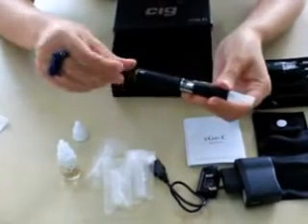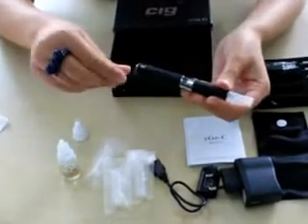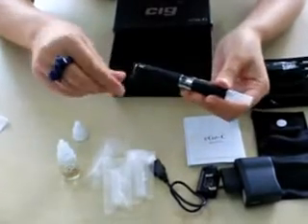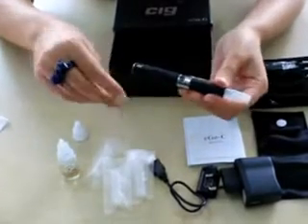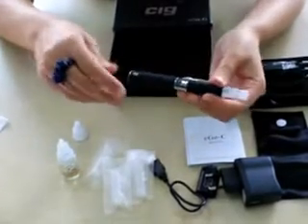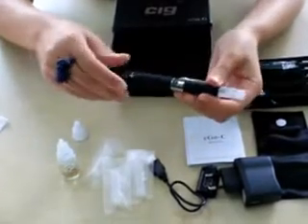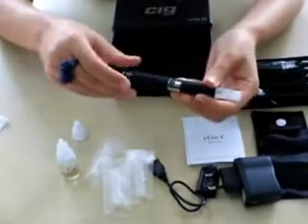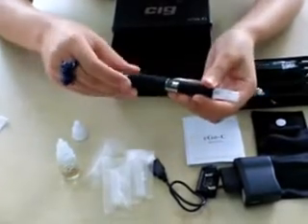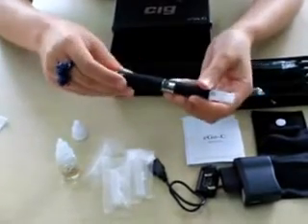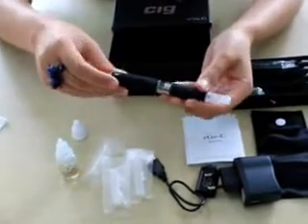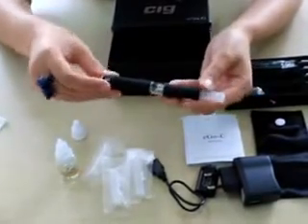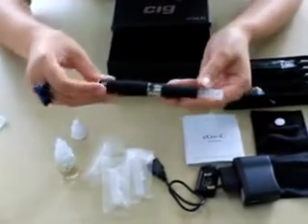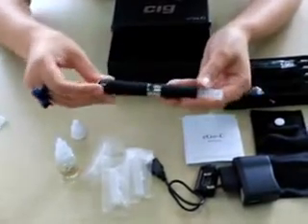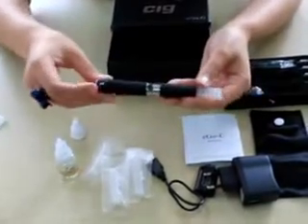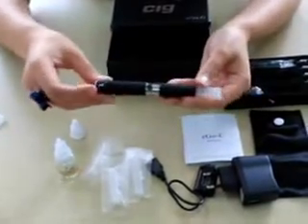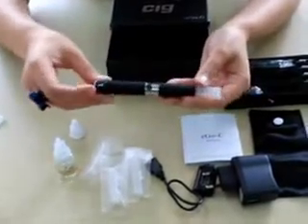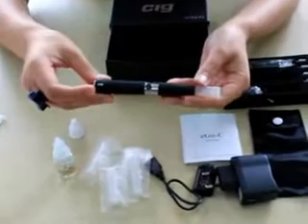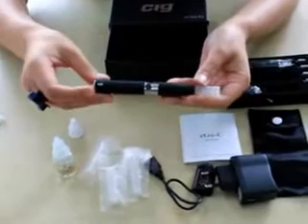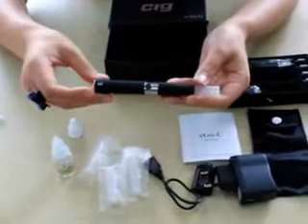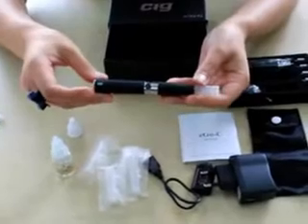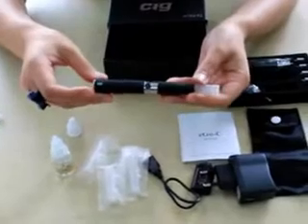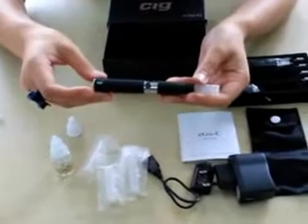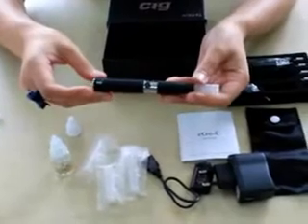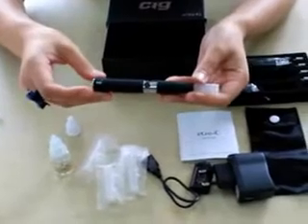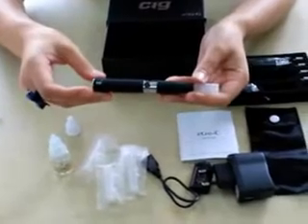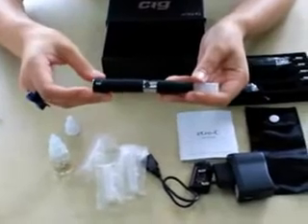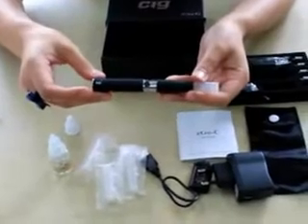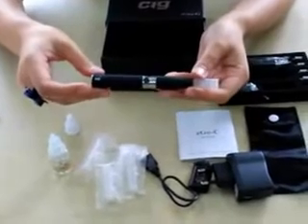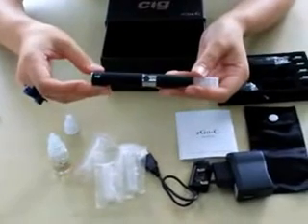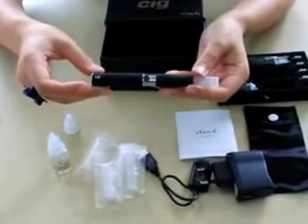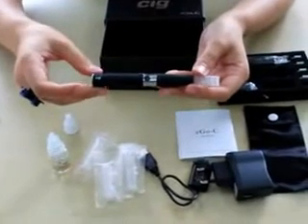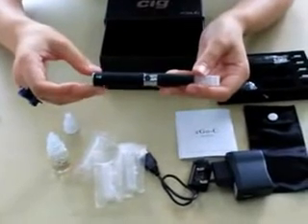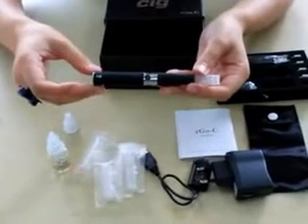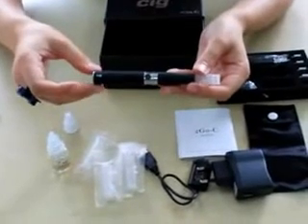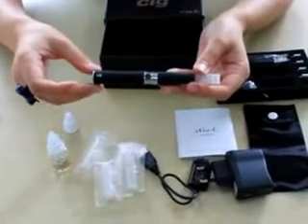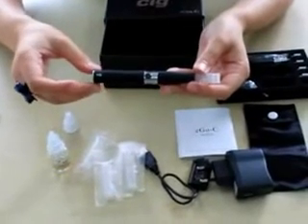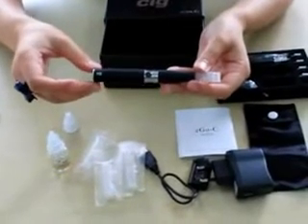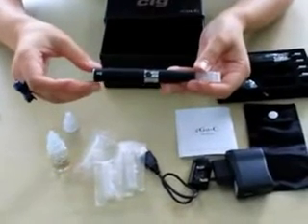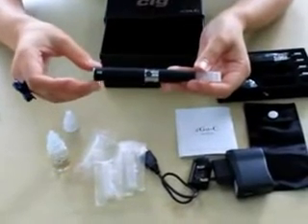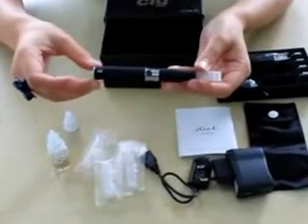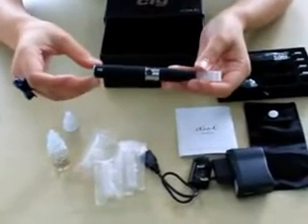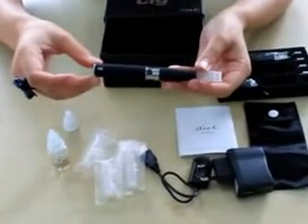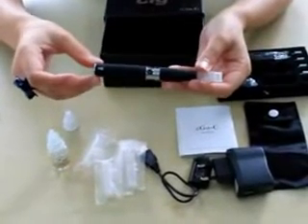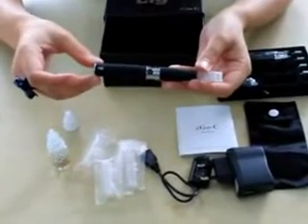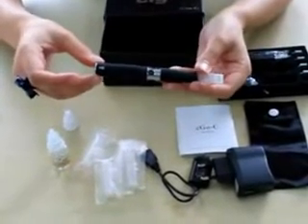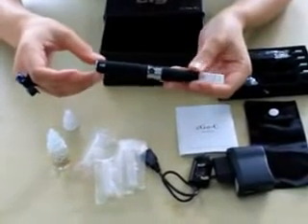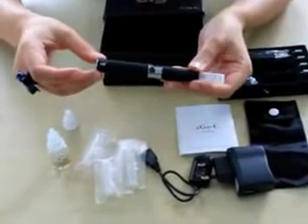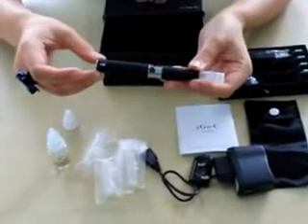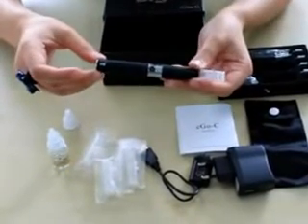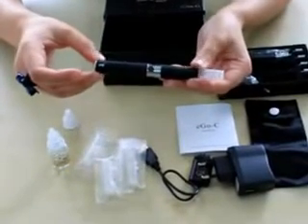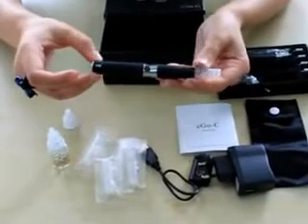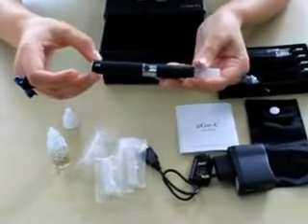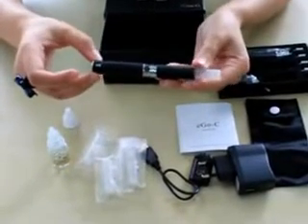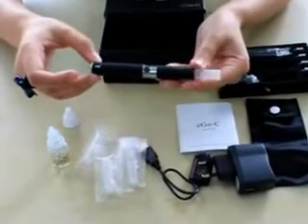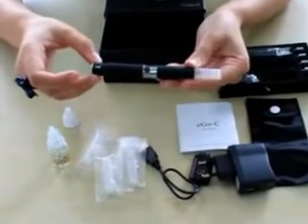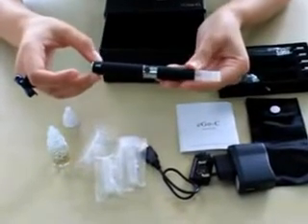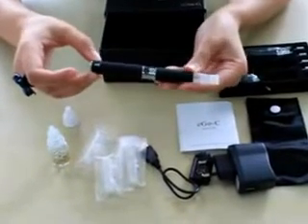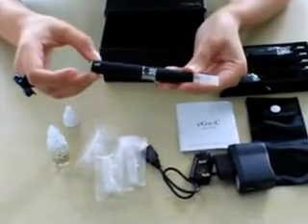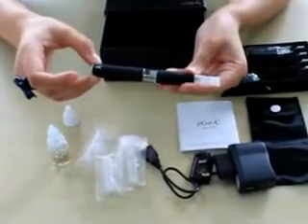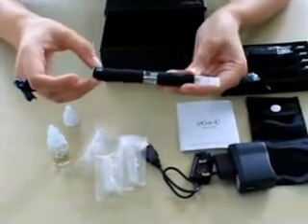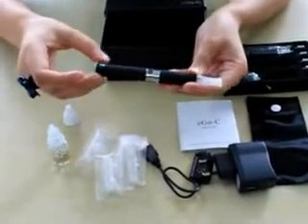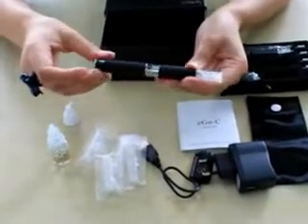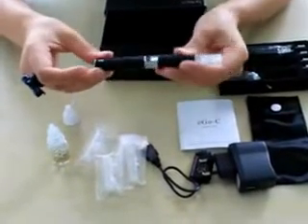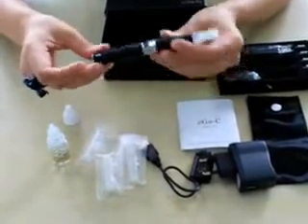If you want to purchase an E-Cig product, please visit www.e-cig.com.